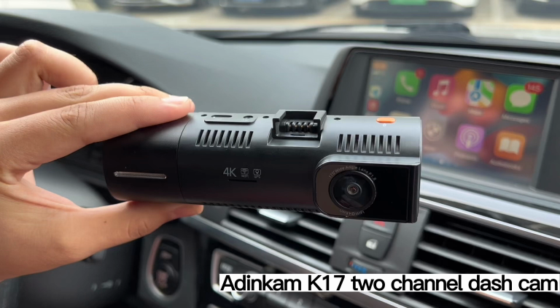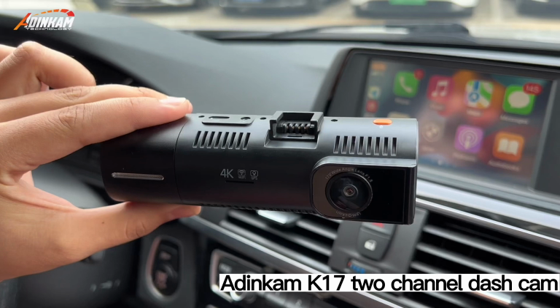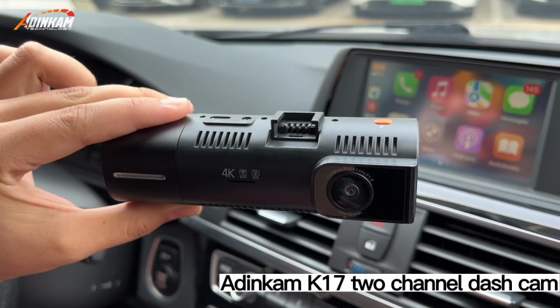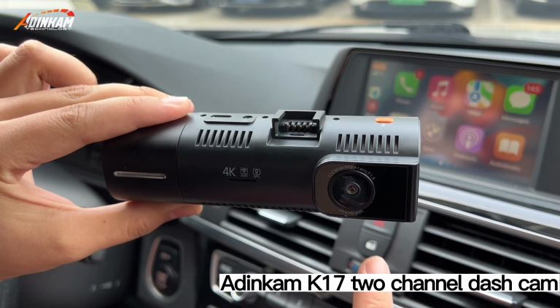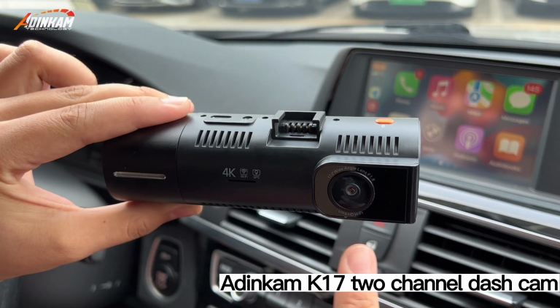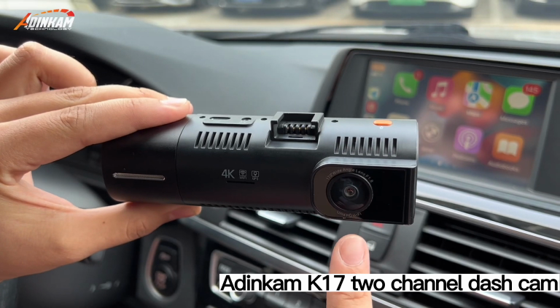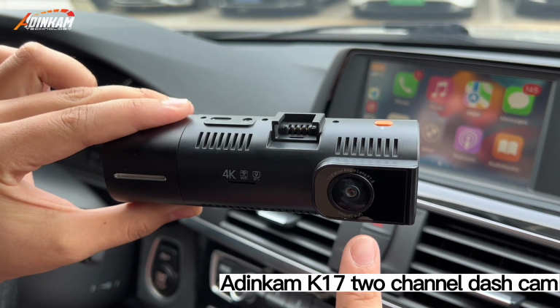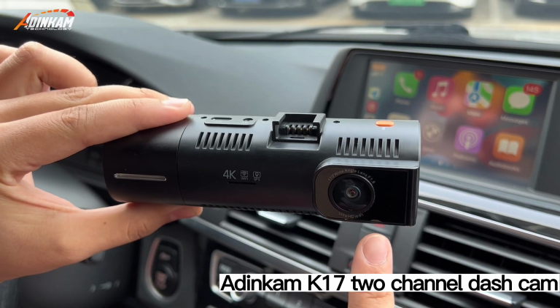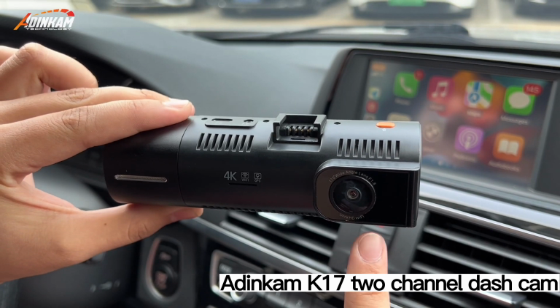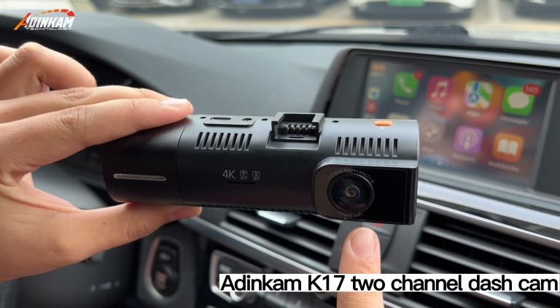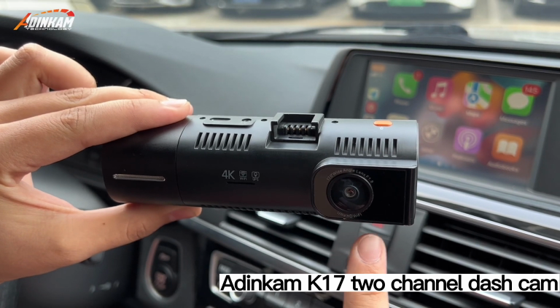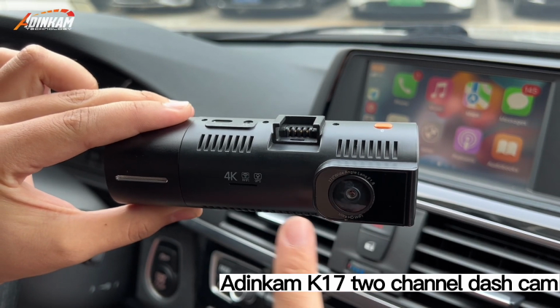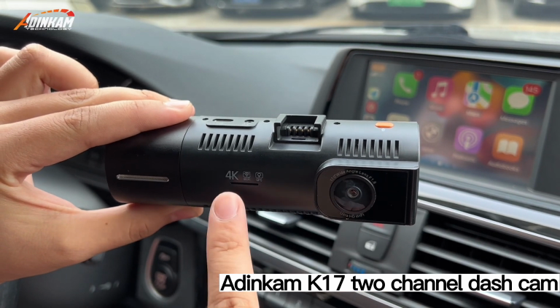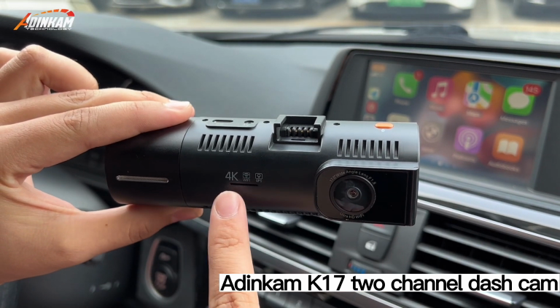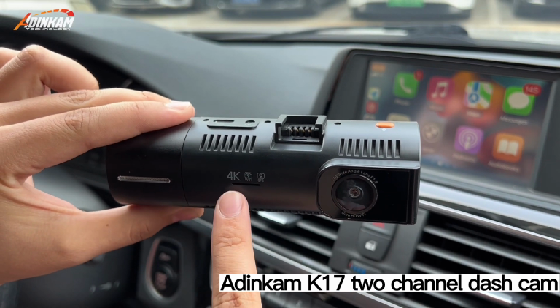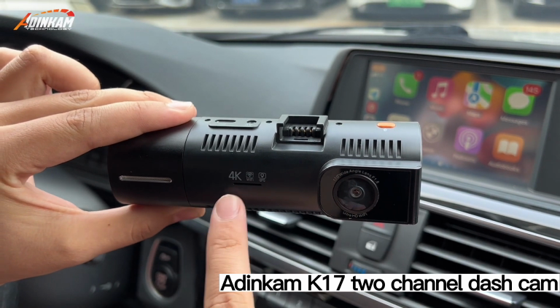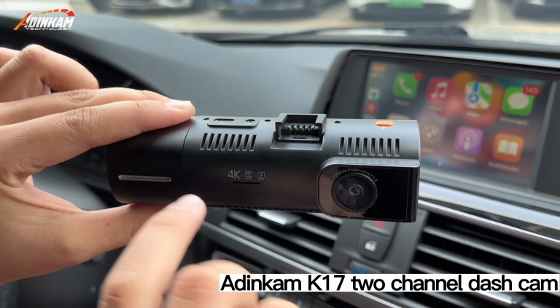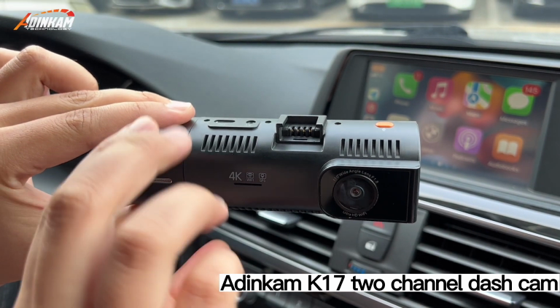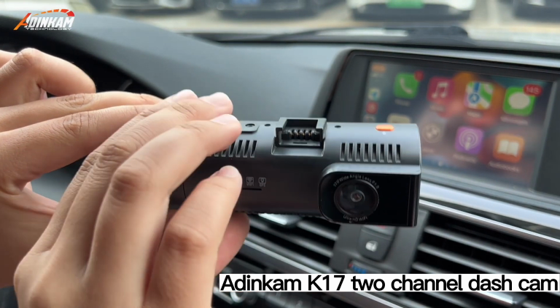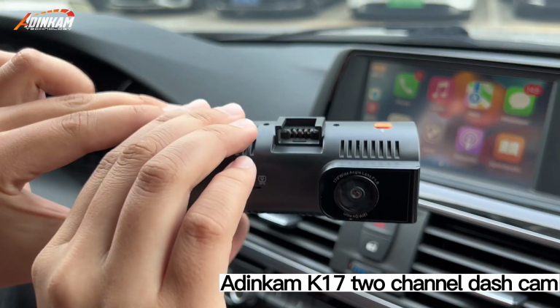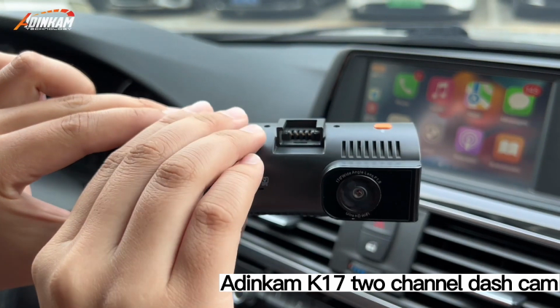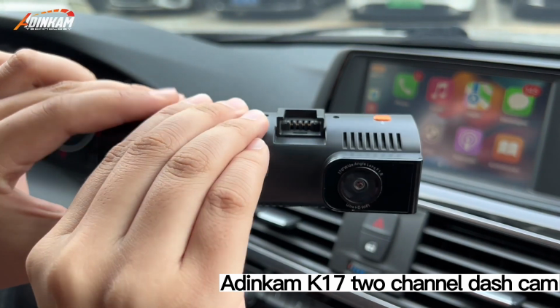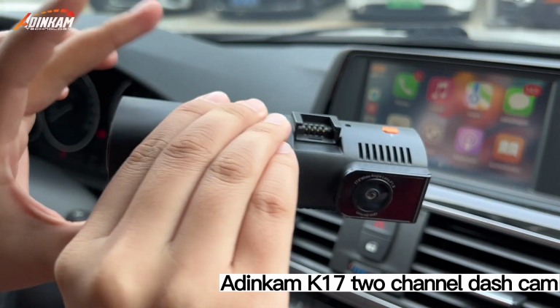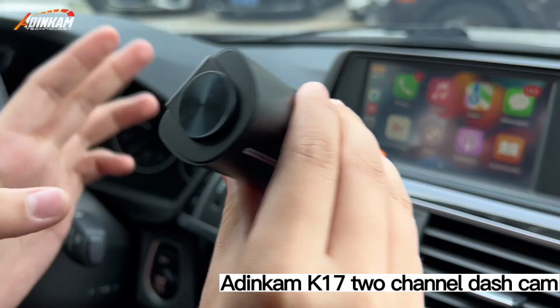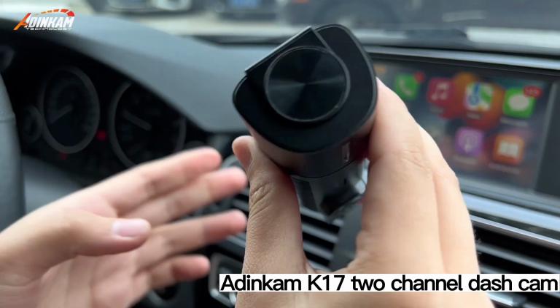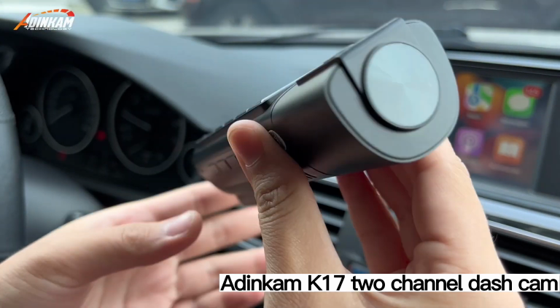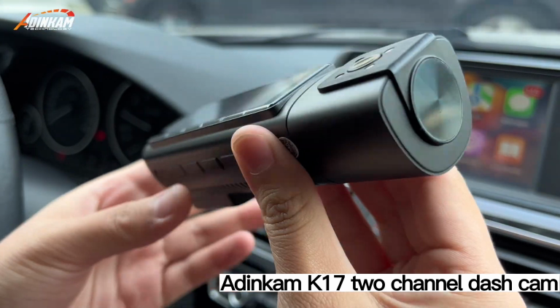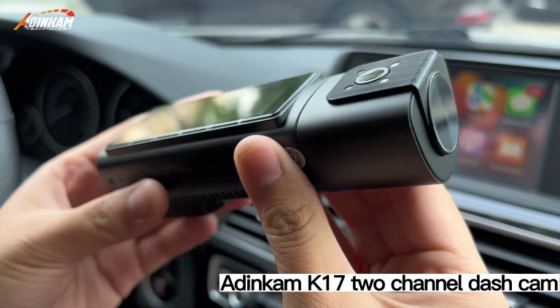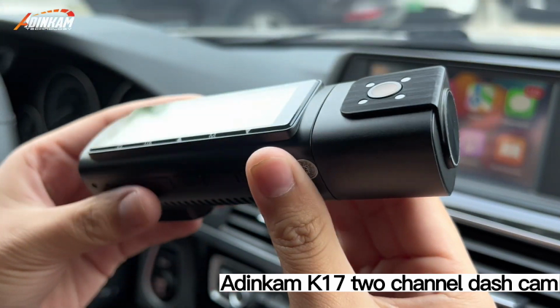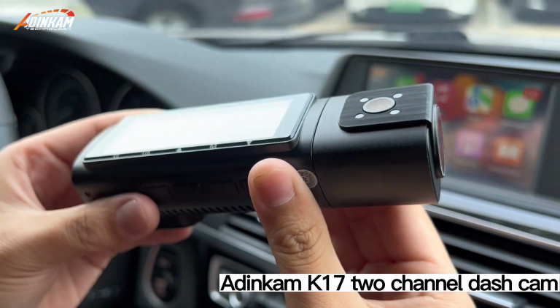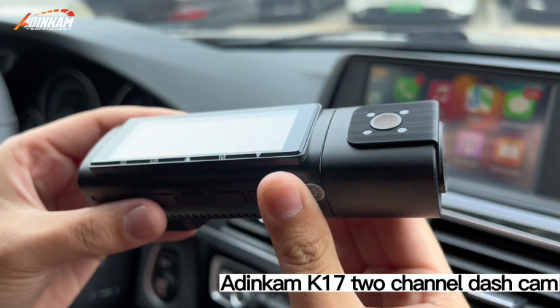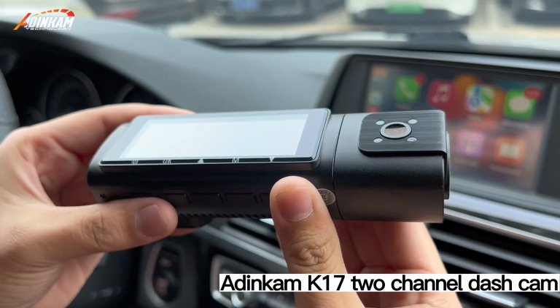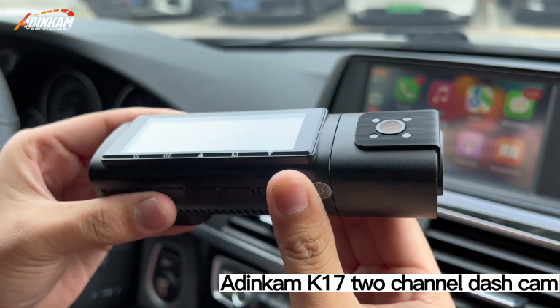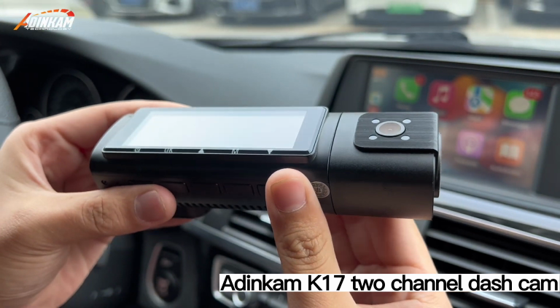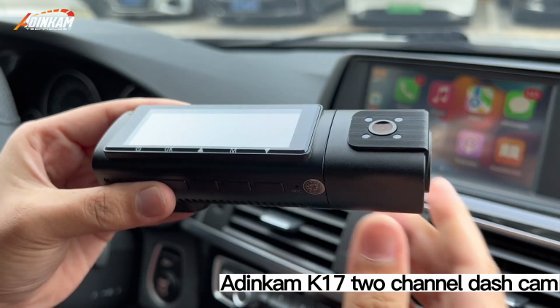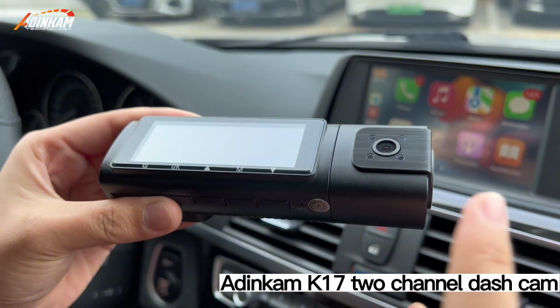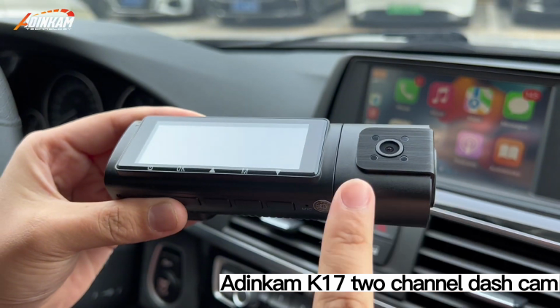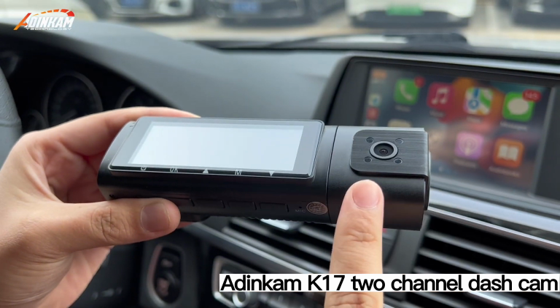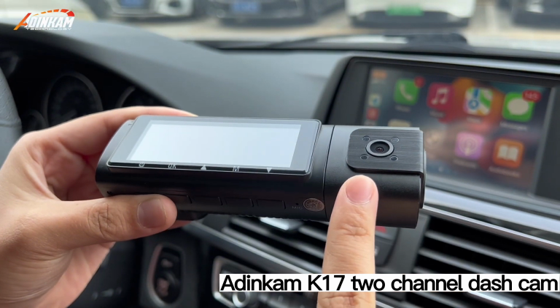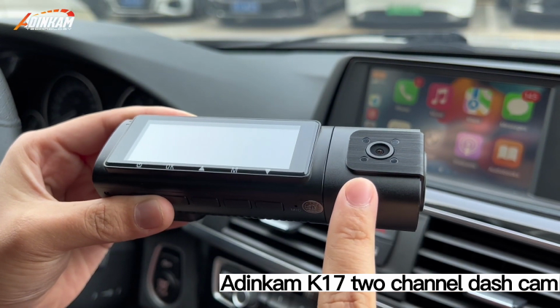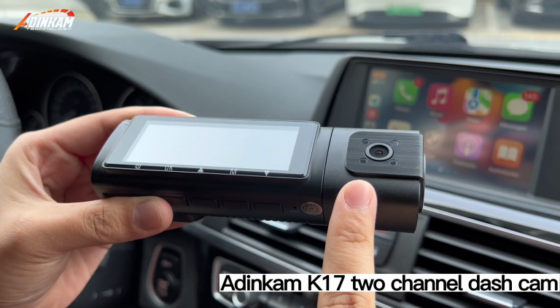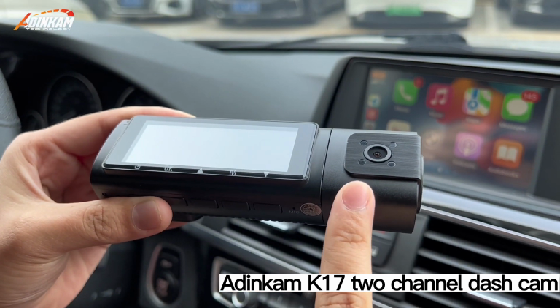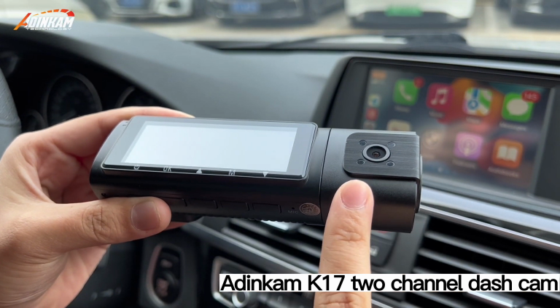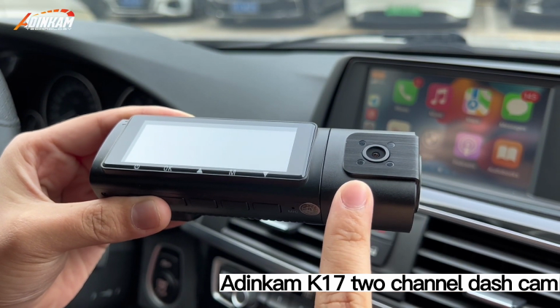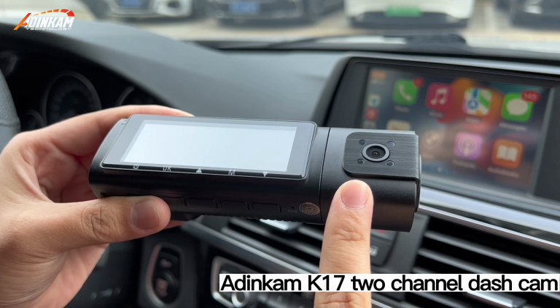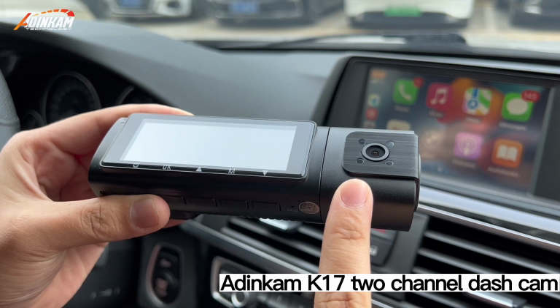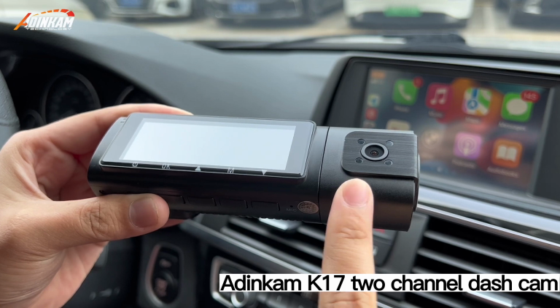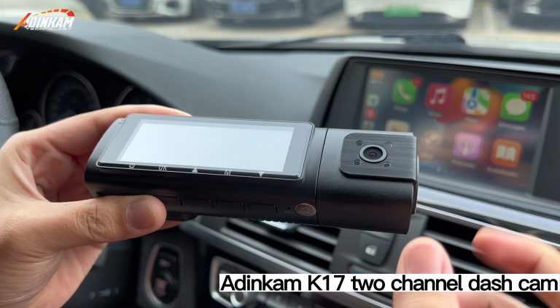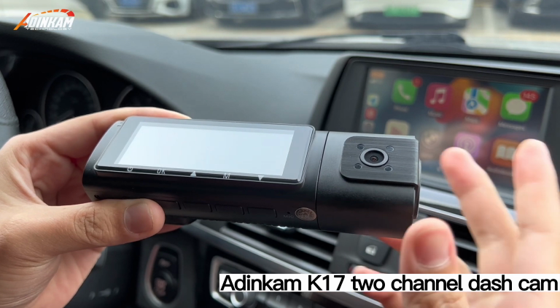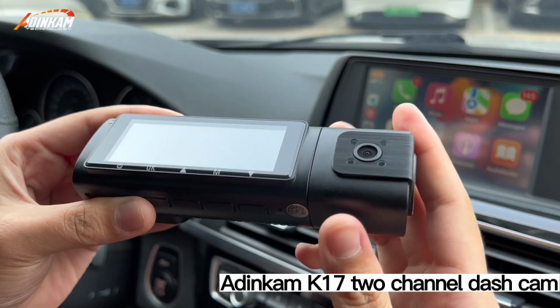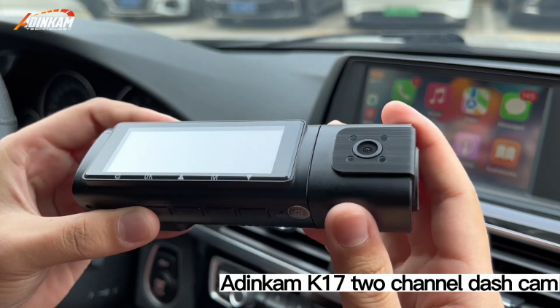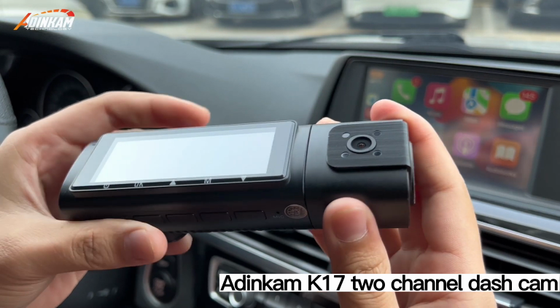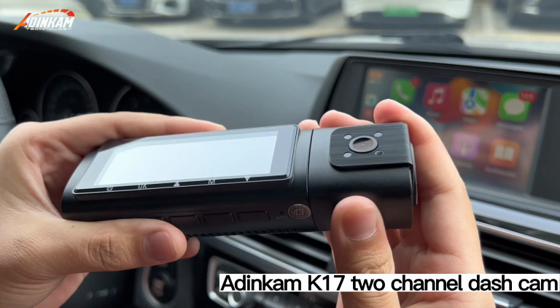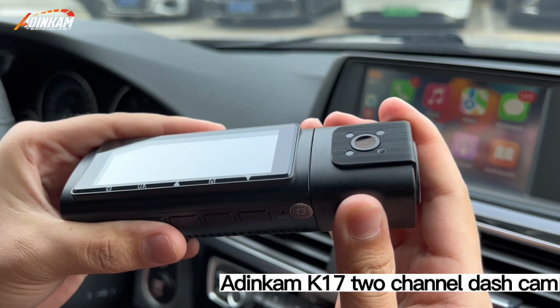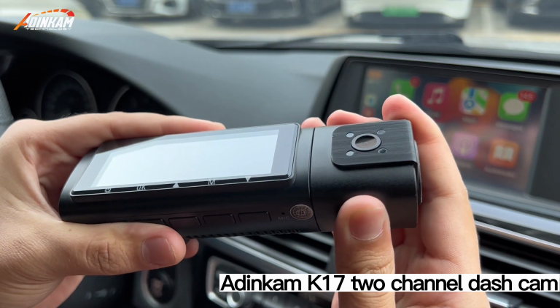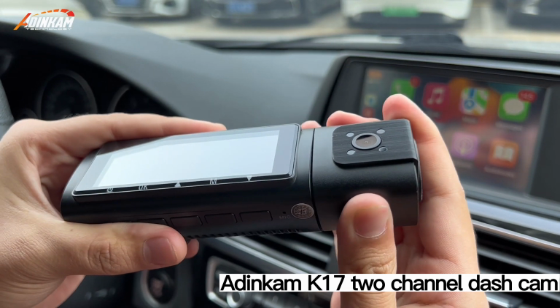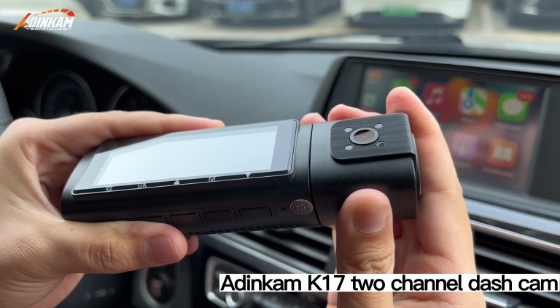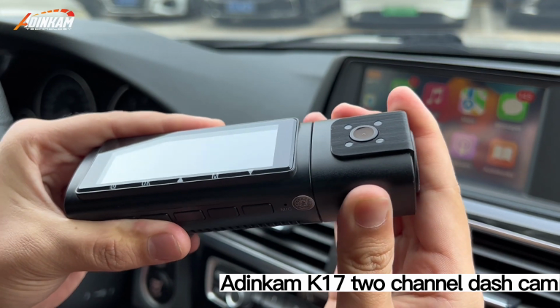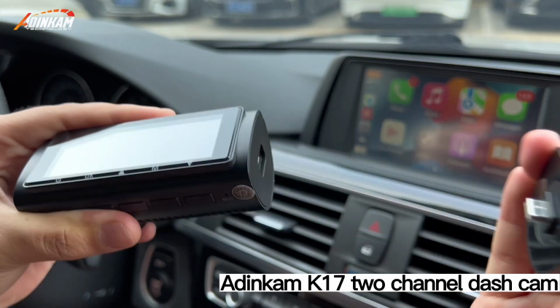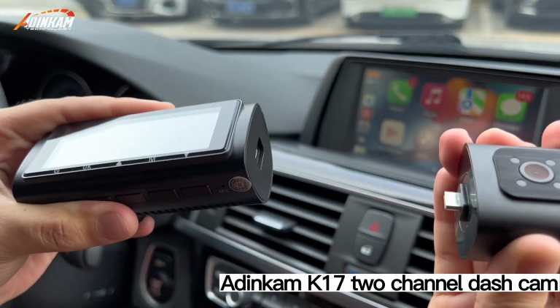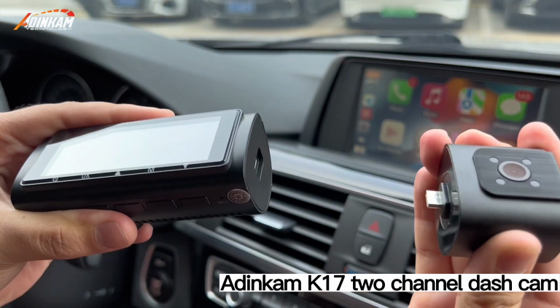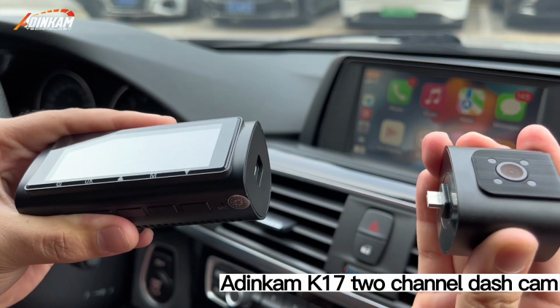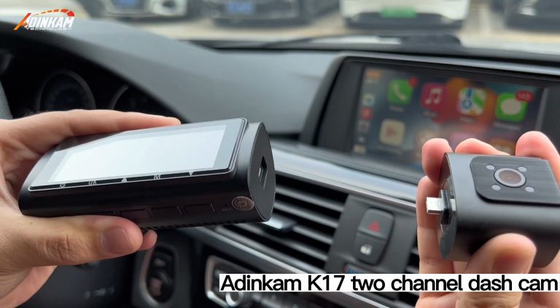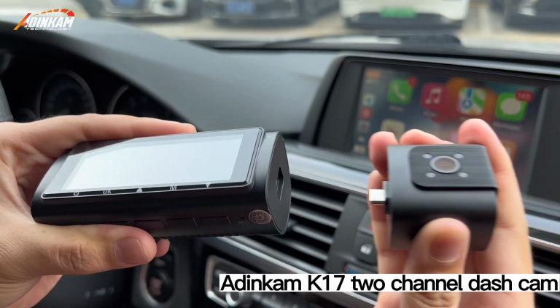Front camera 4K. Inside camera 1080p. Red lamp devices. Detachable.